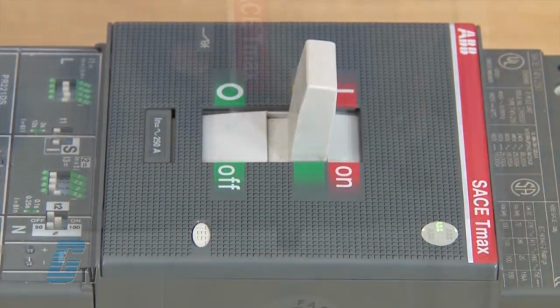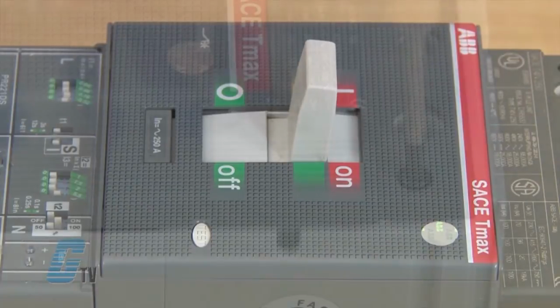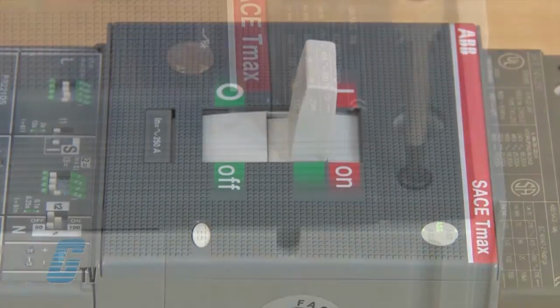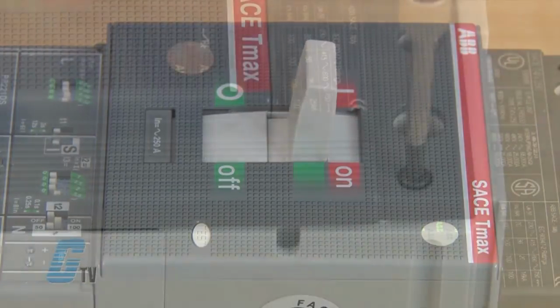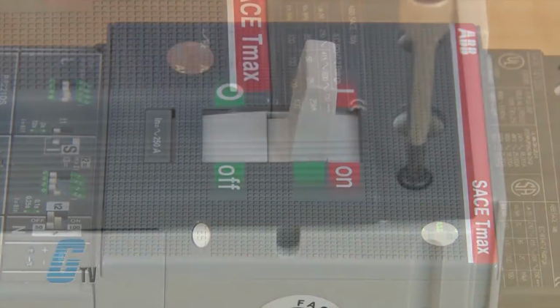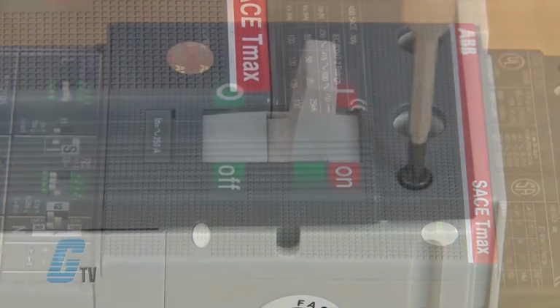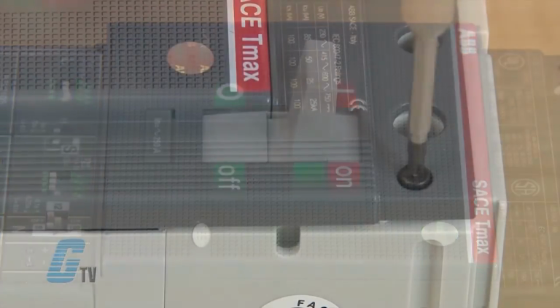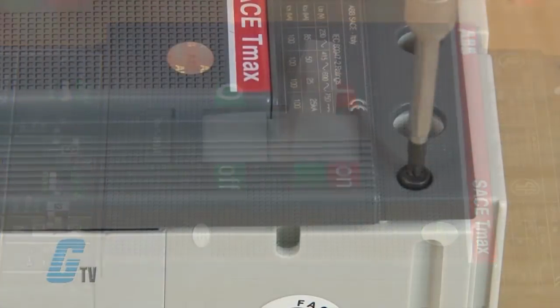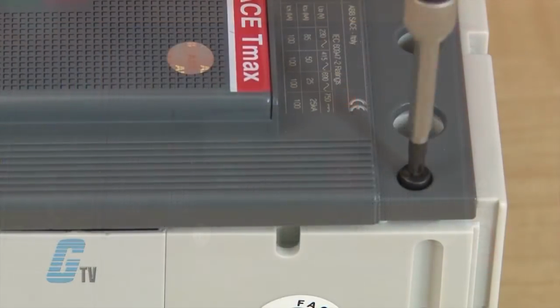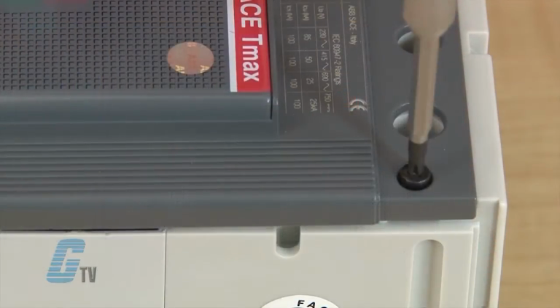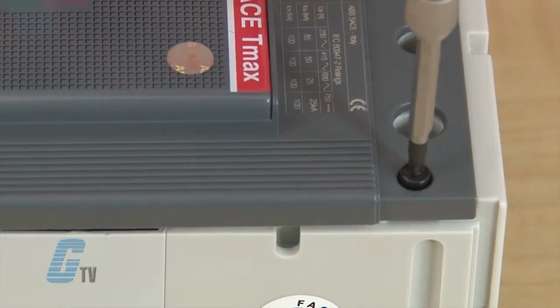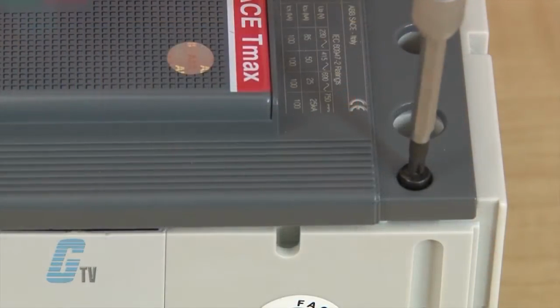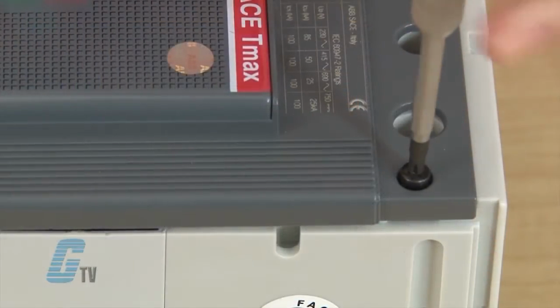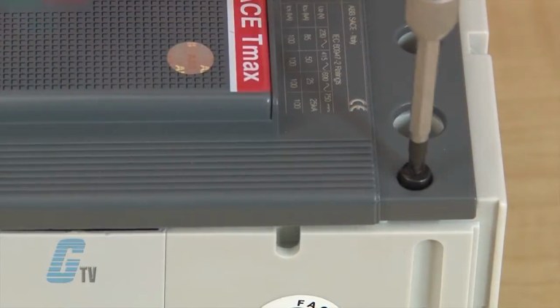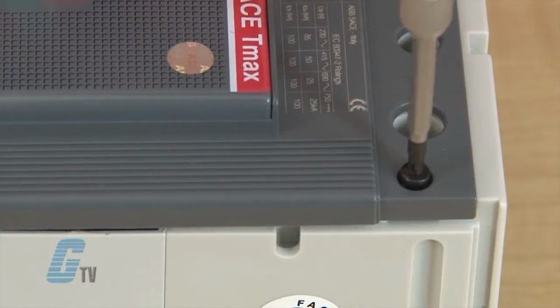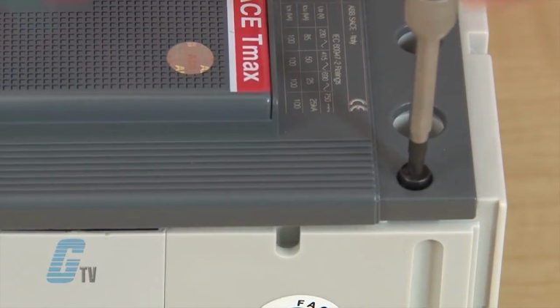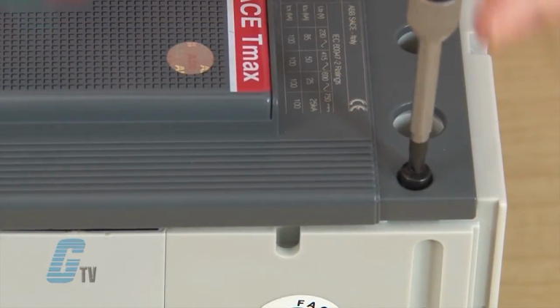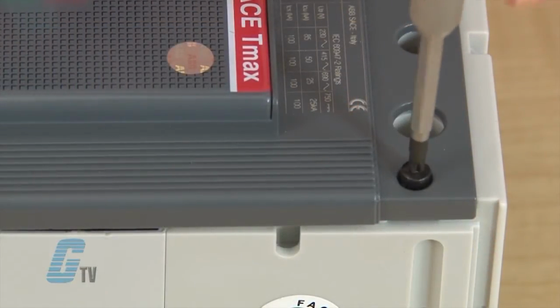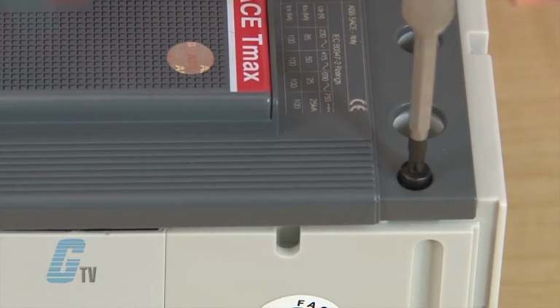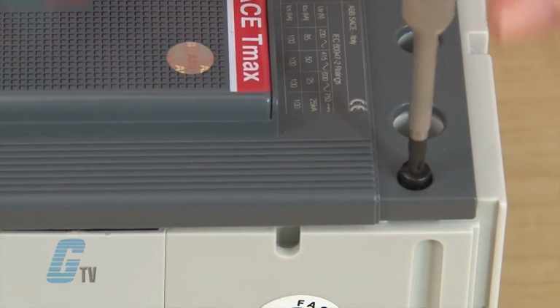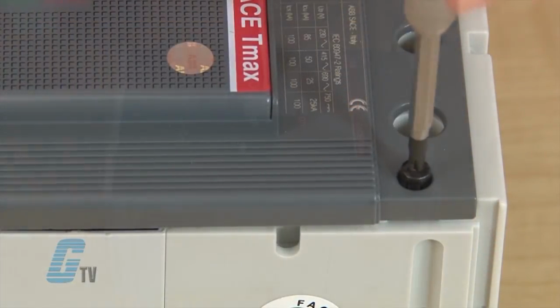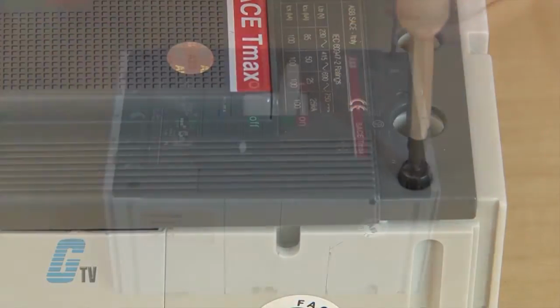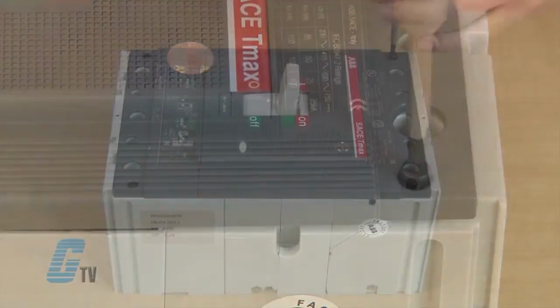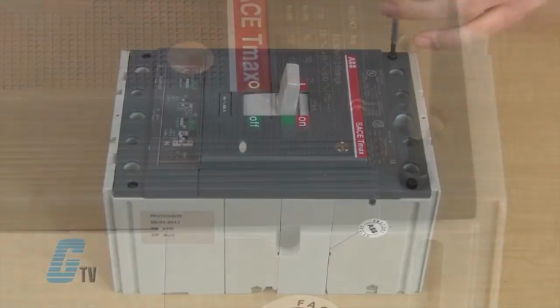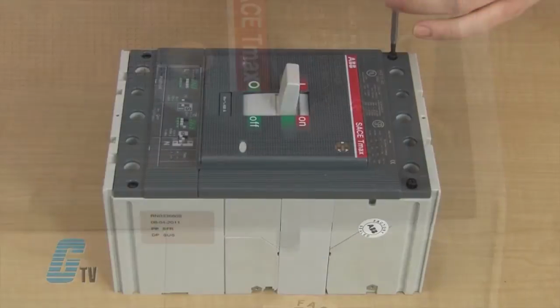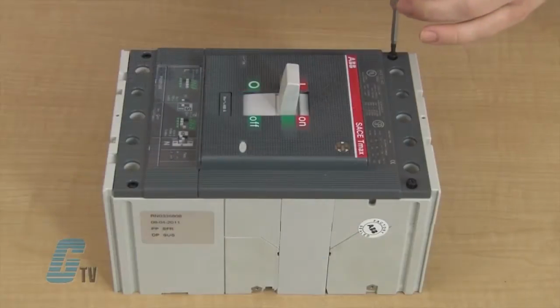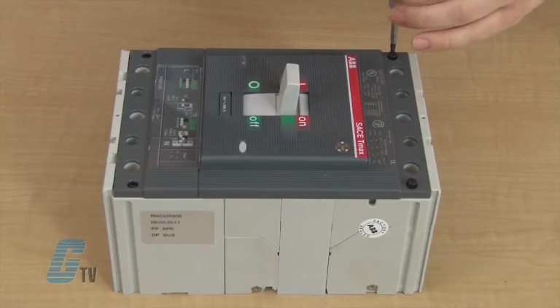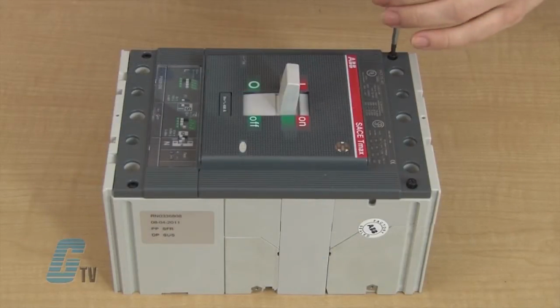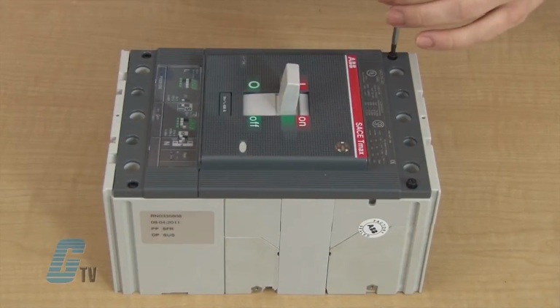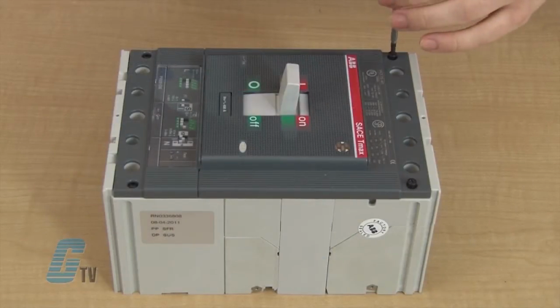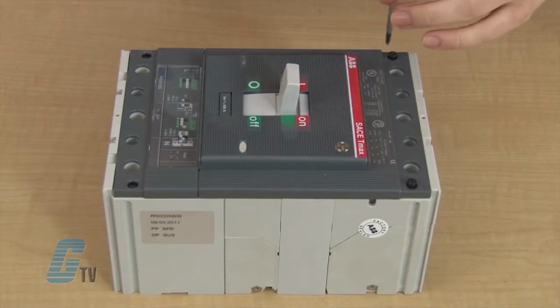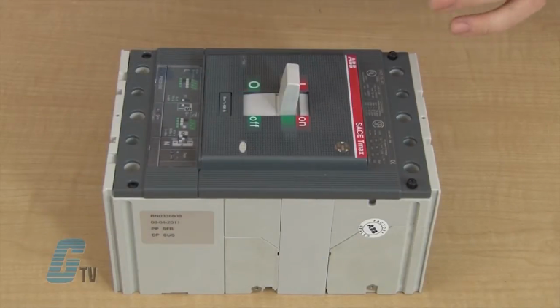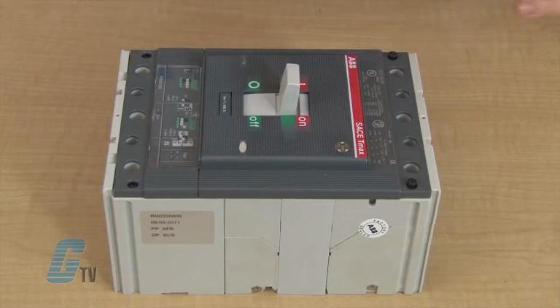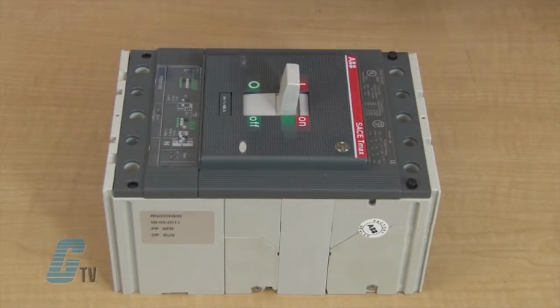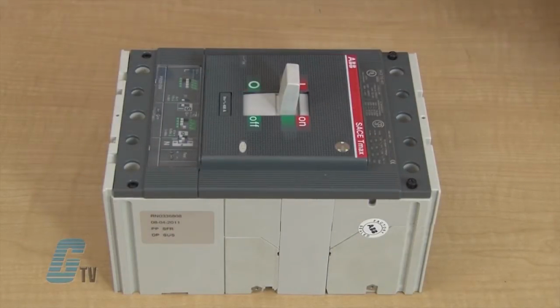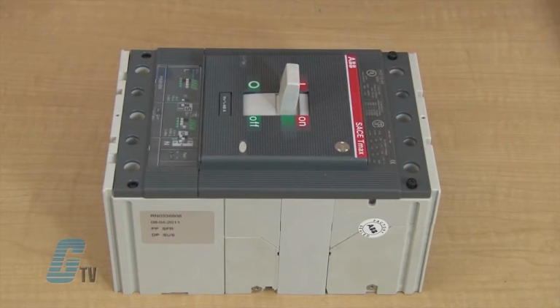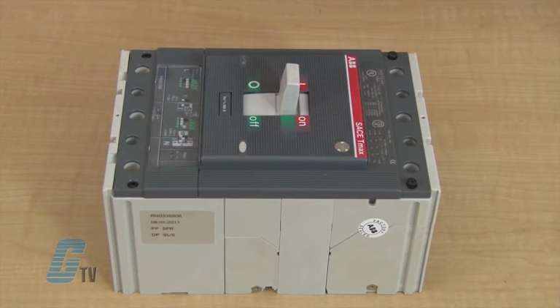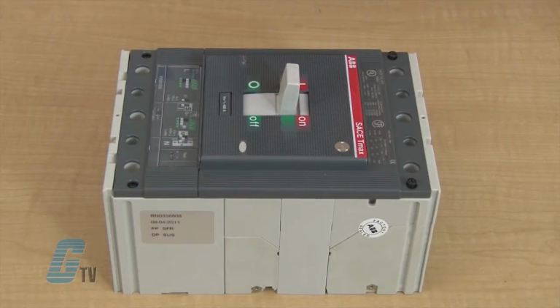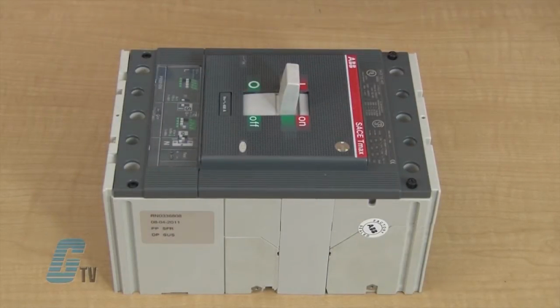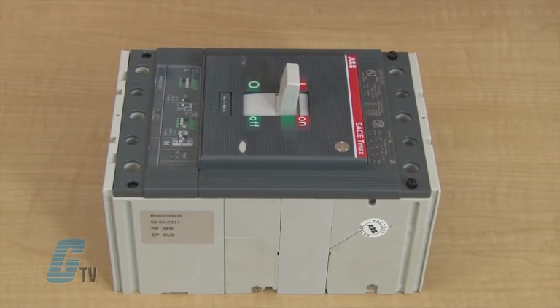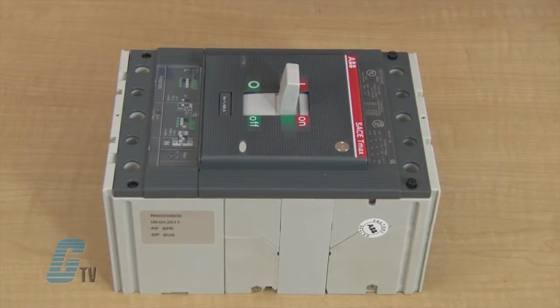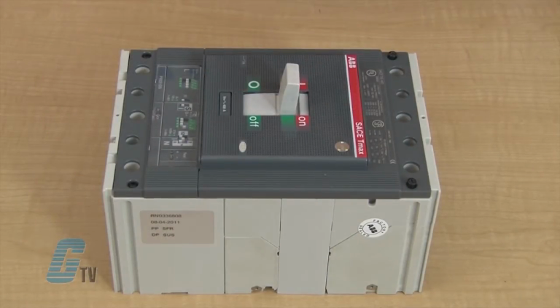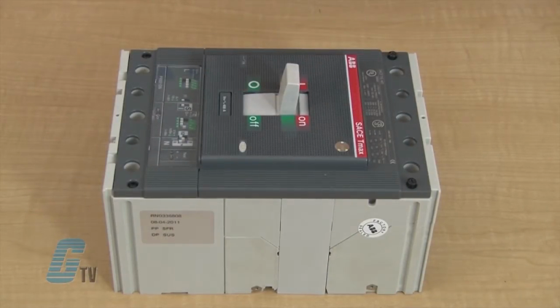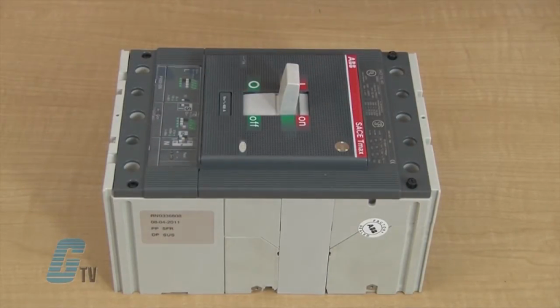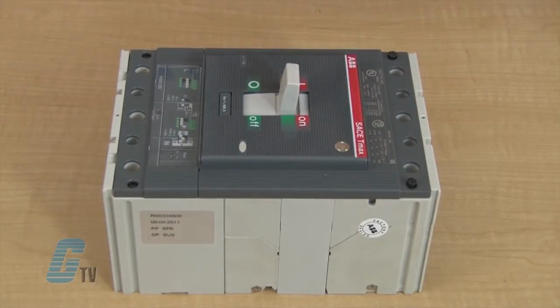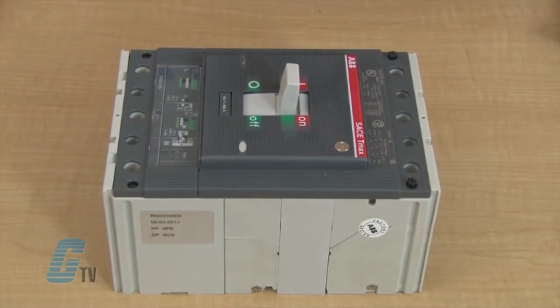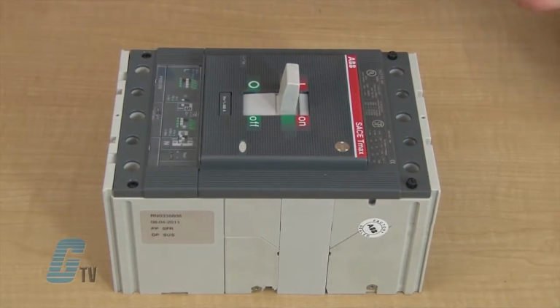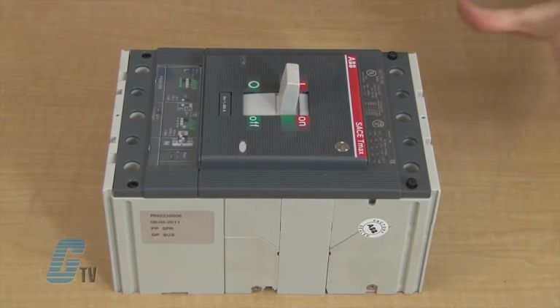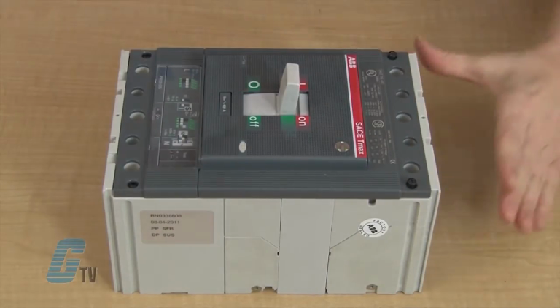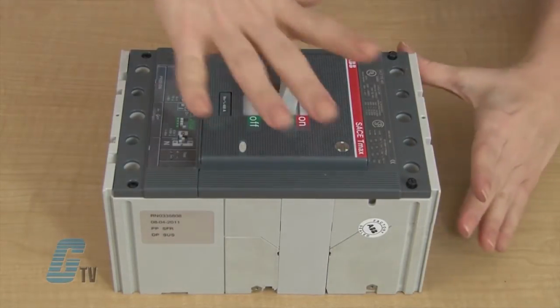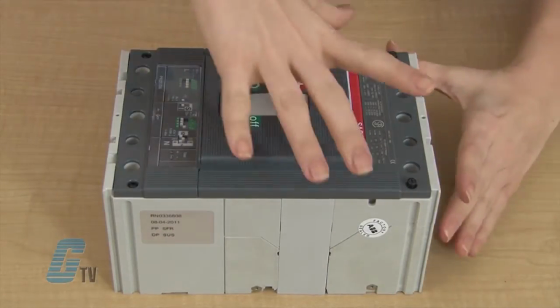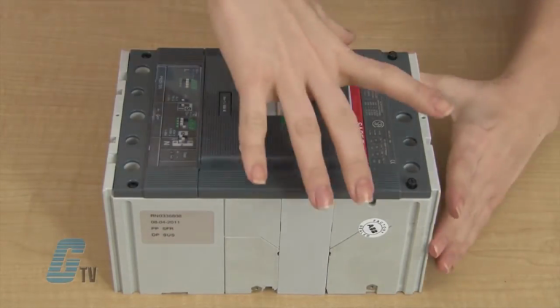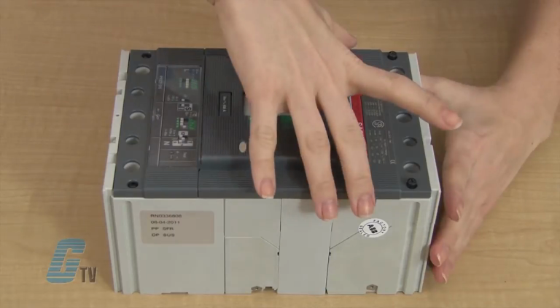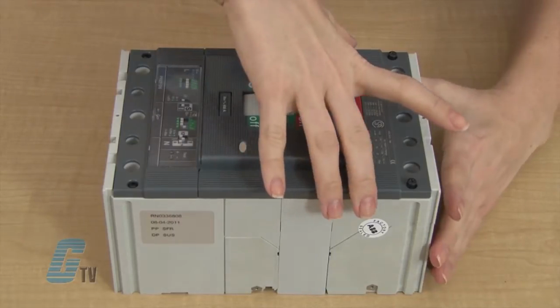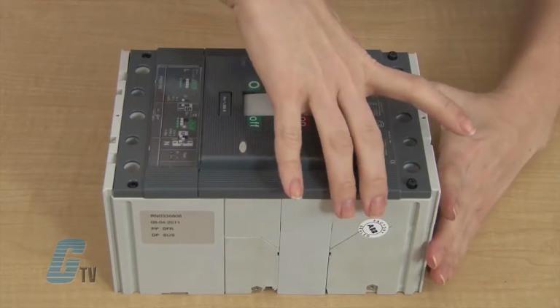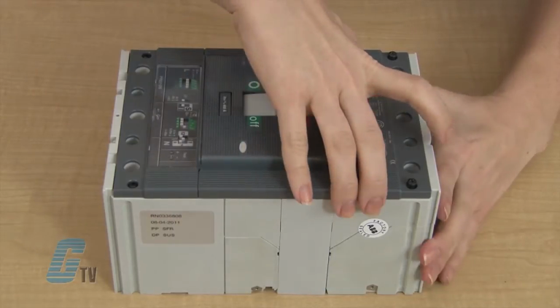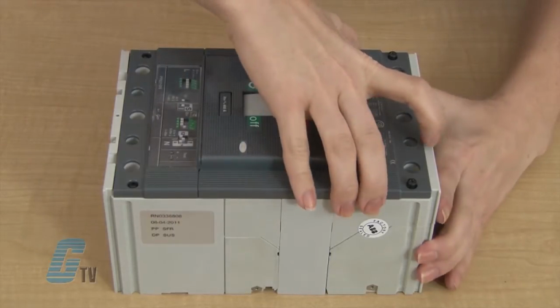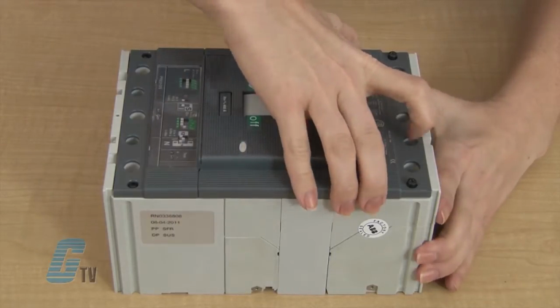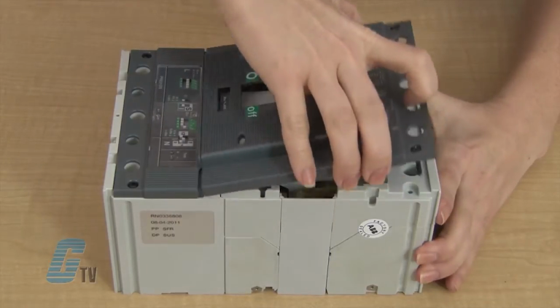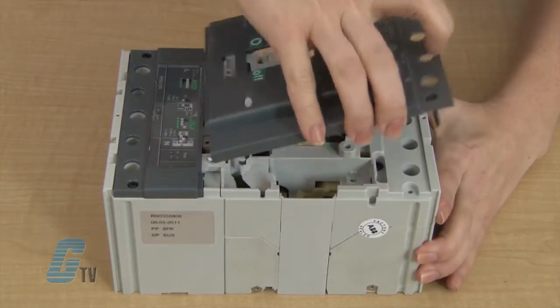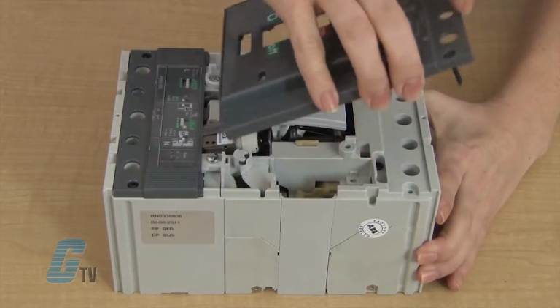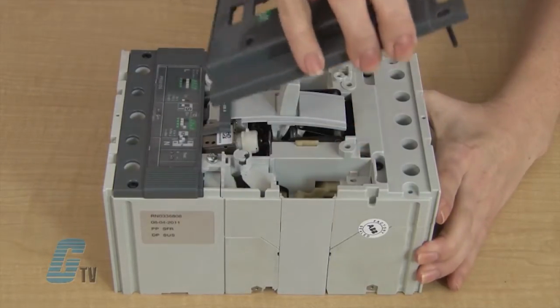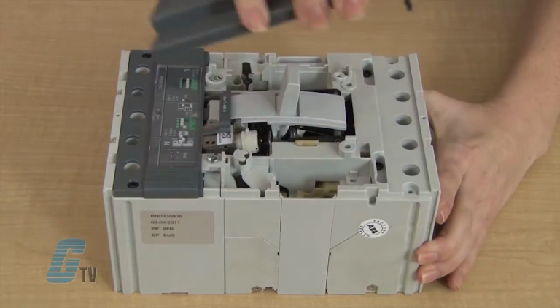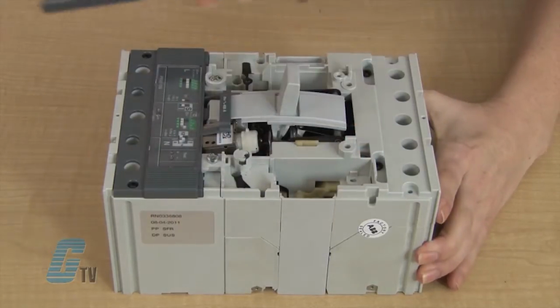Once they are in the test position, I can remove the screws and take off the front plate of the T4 or T5.